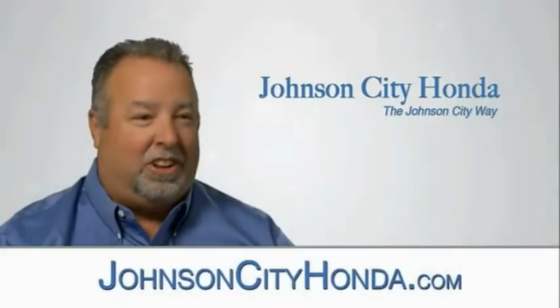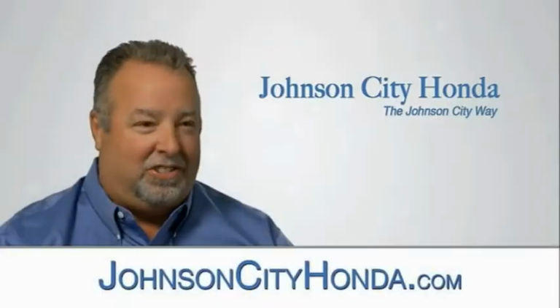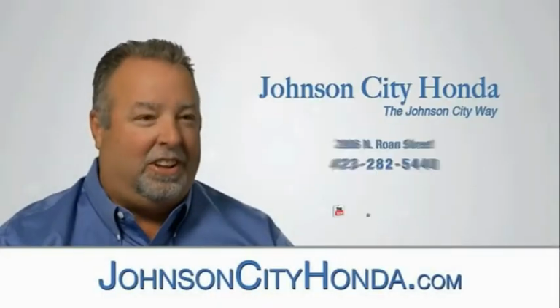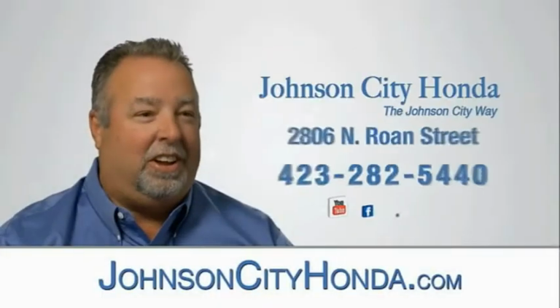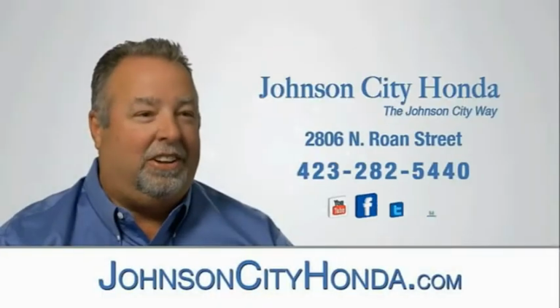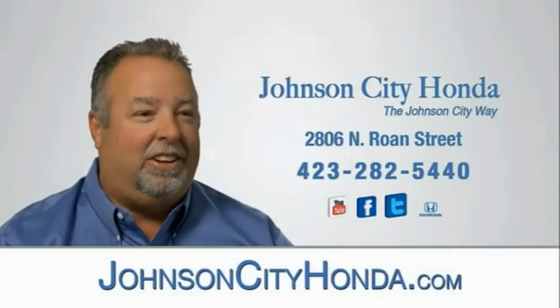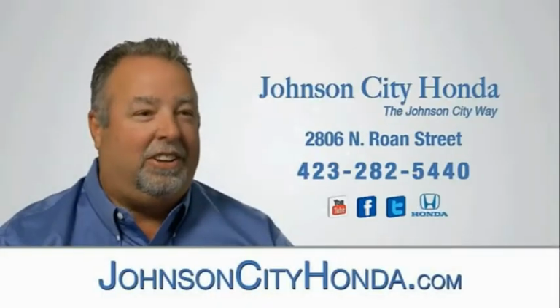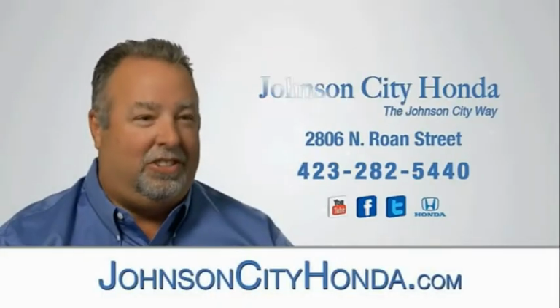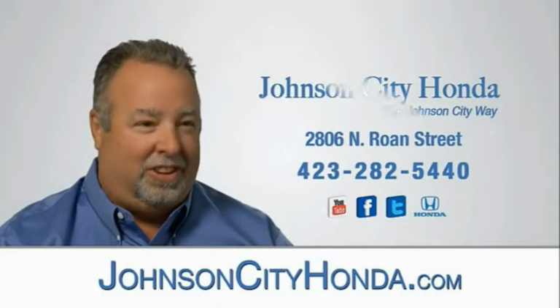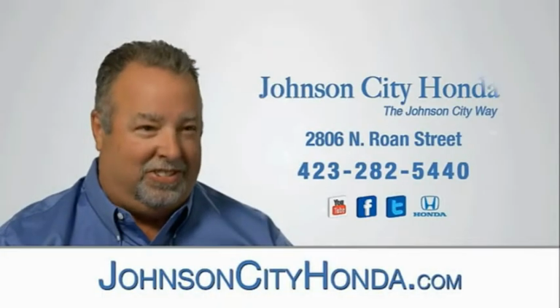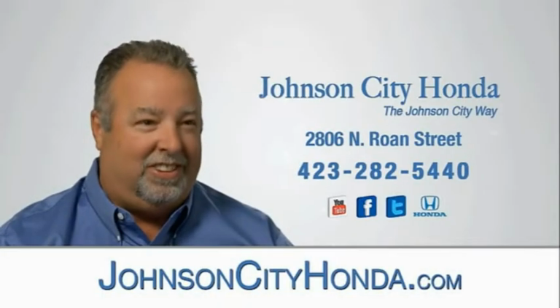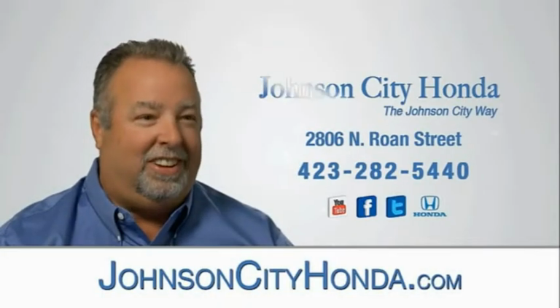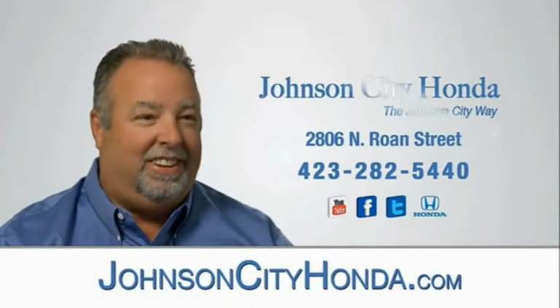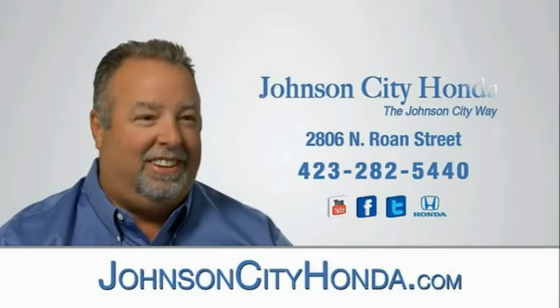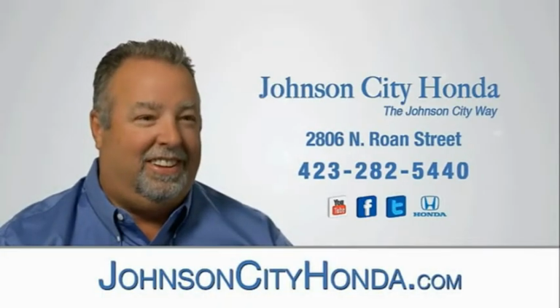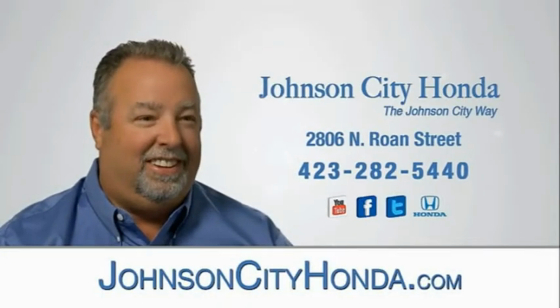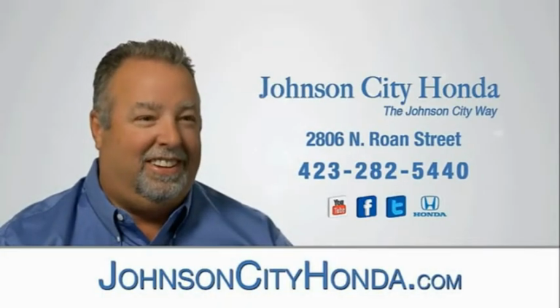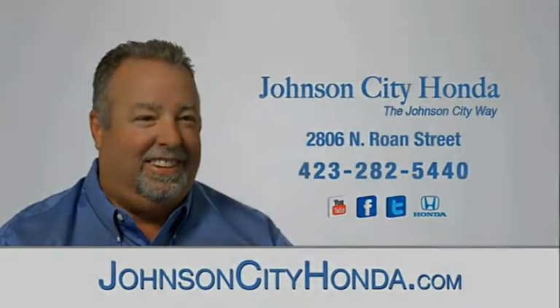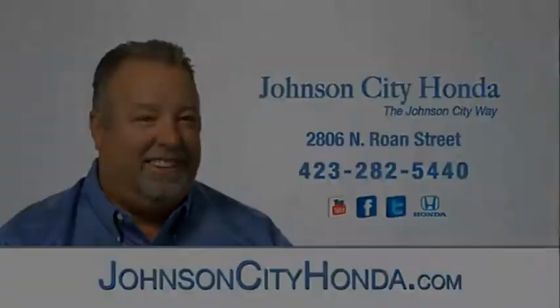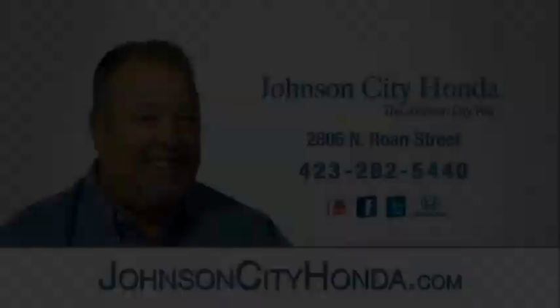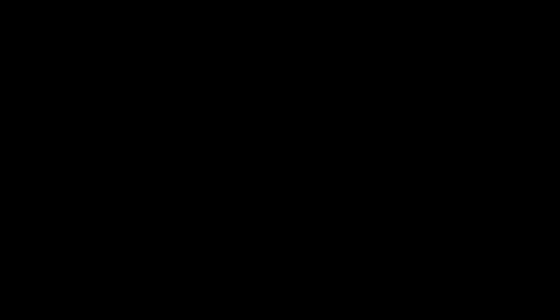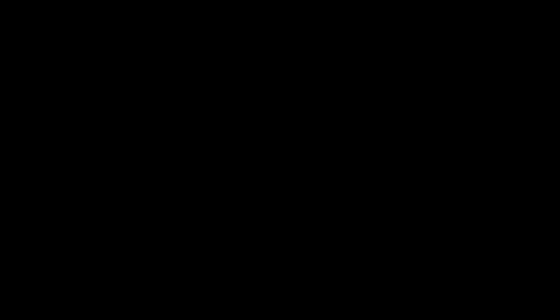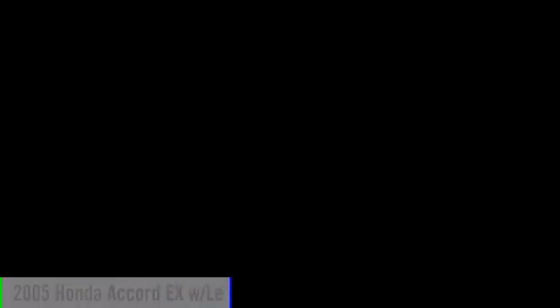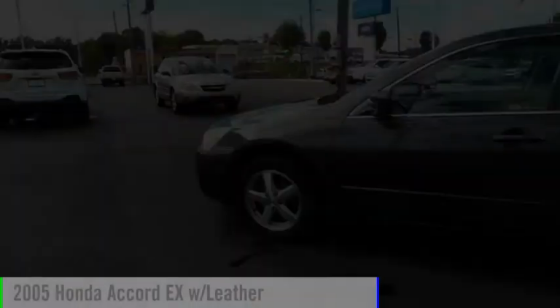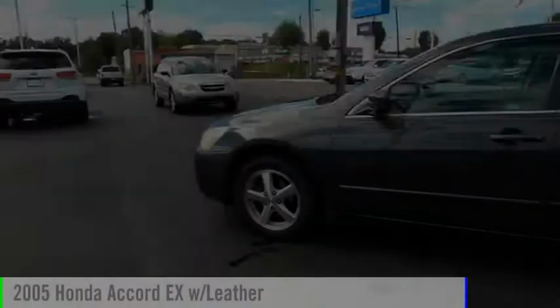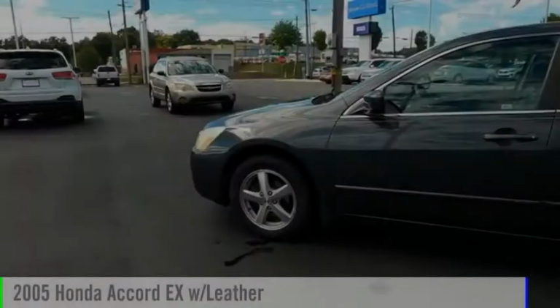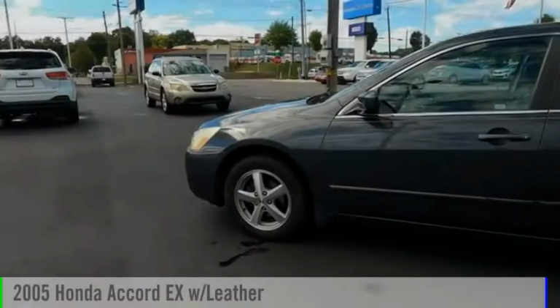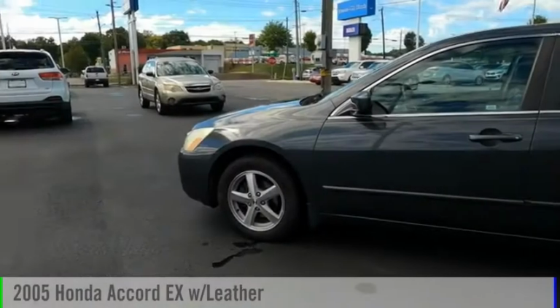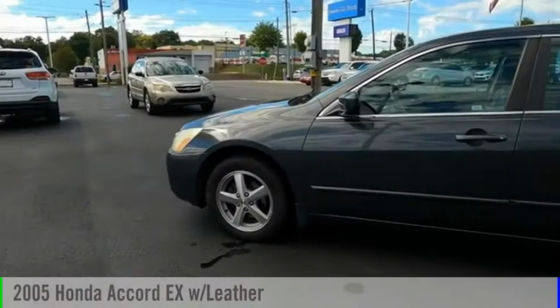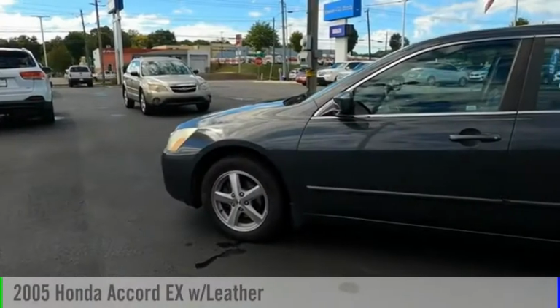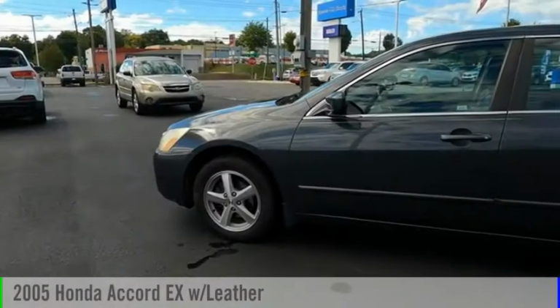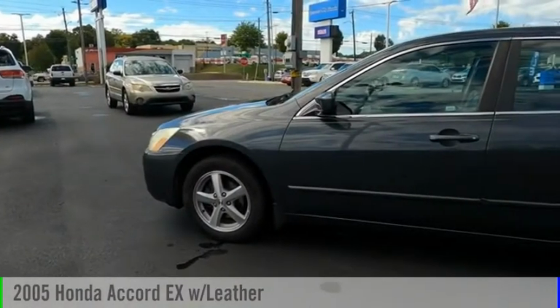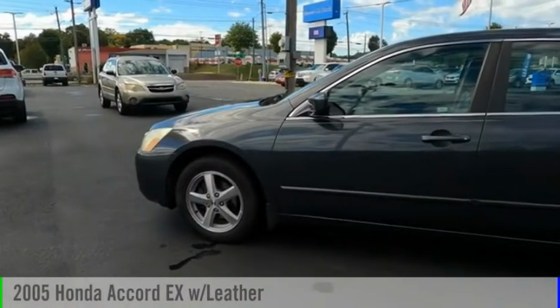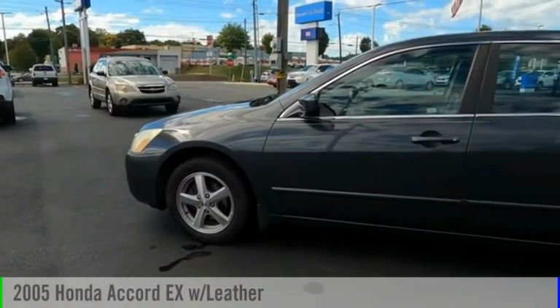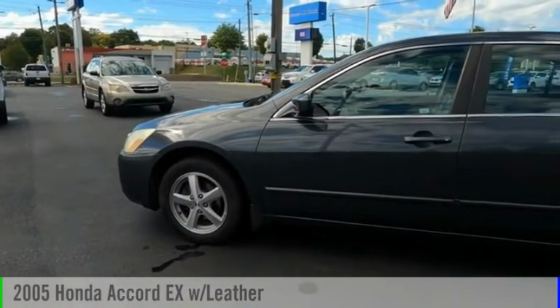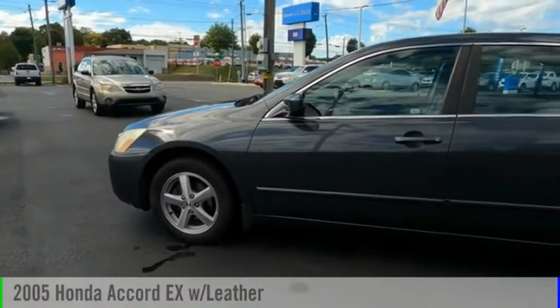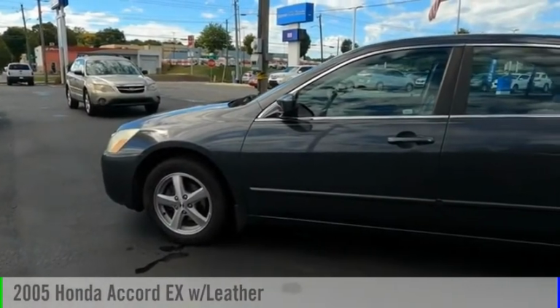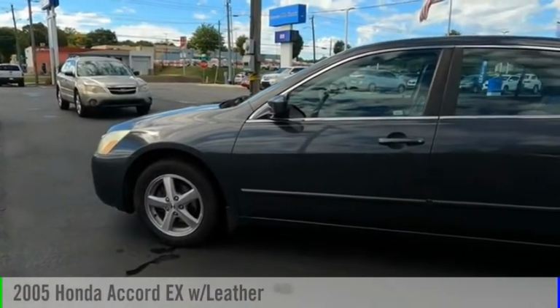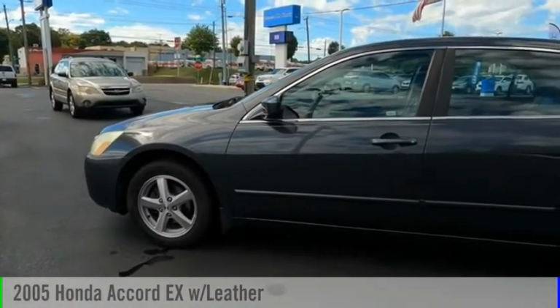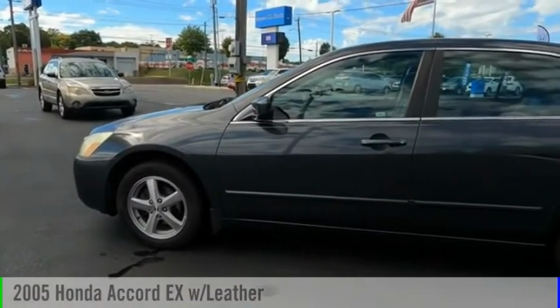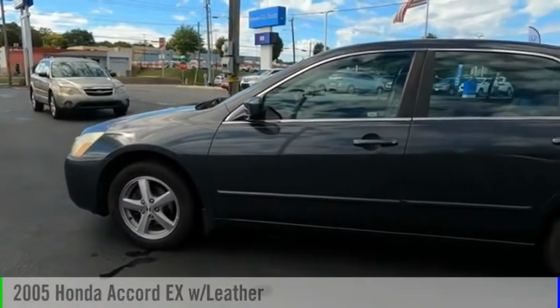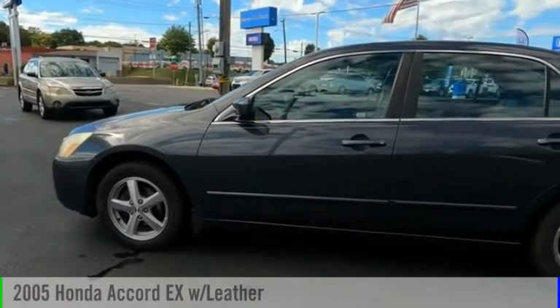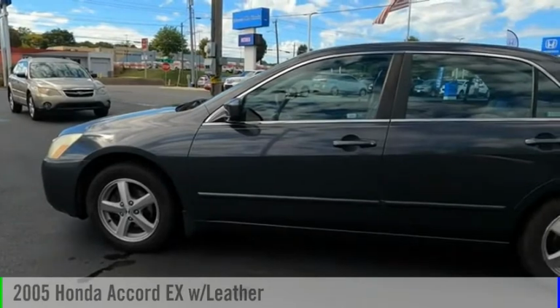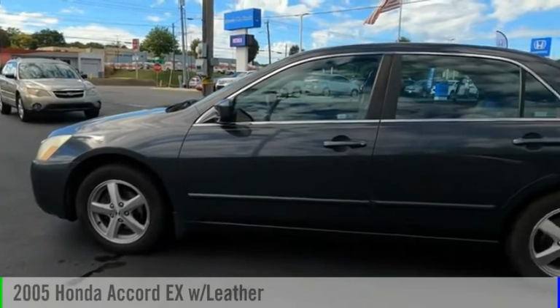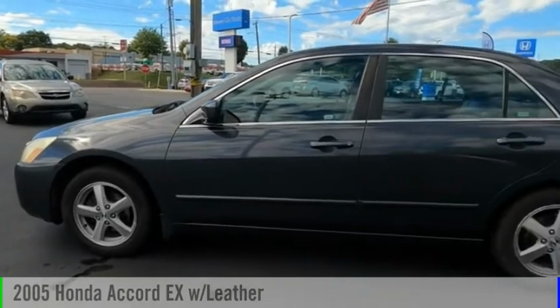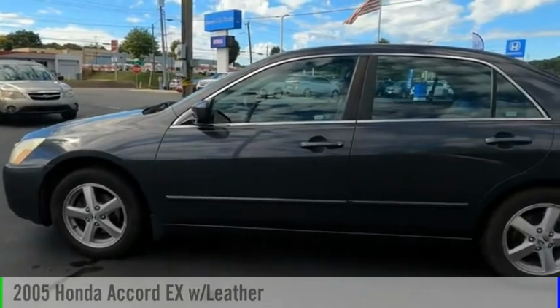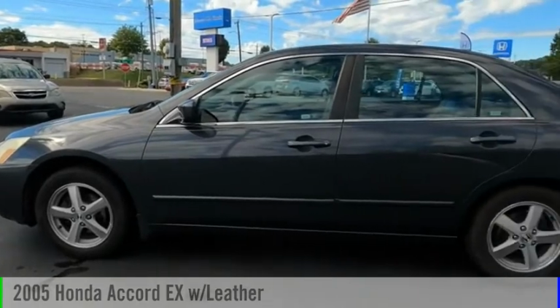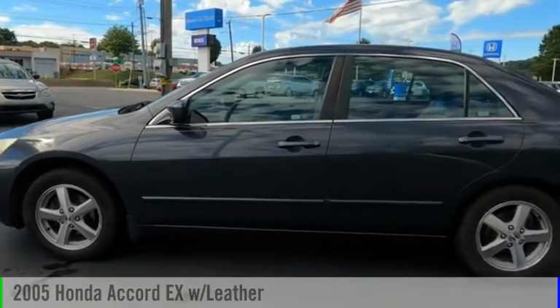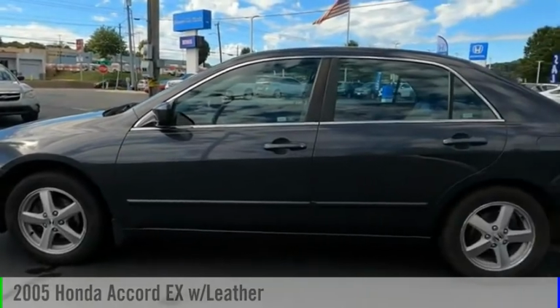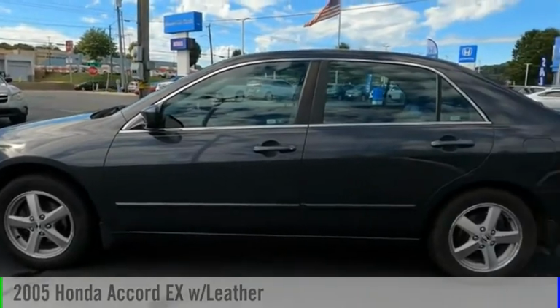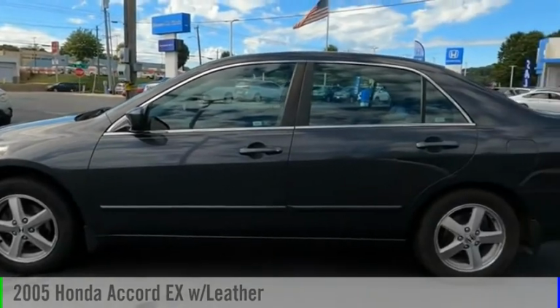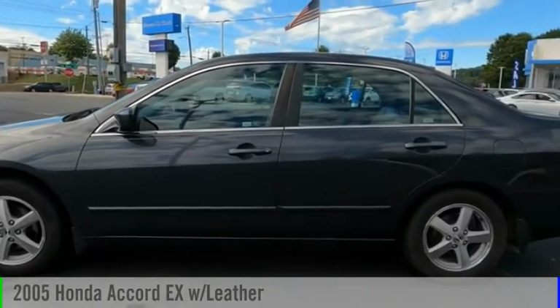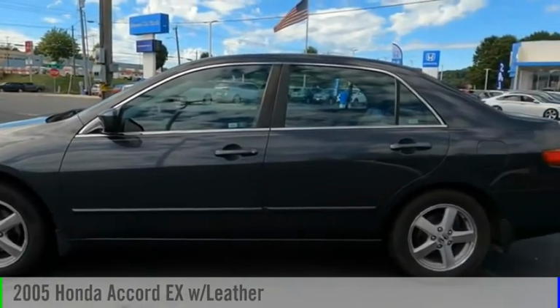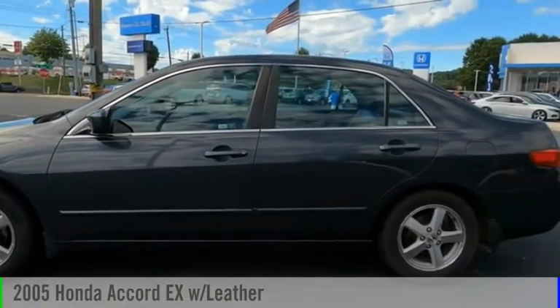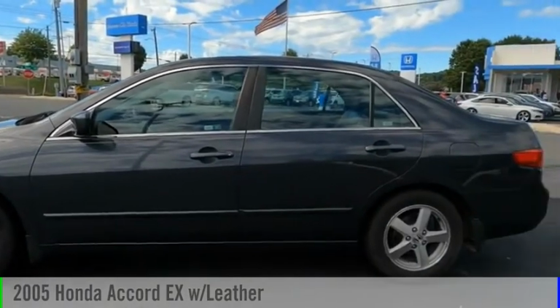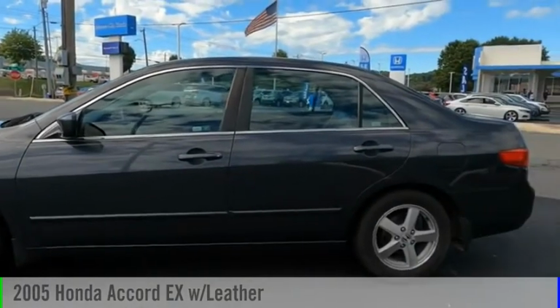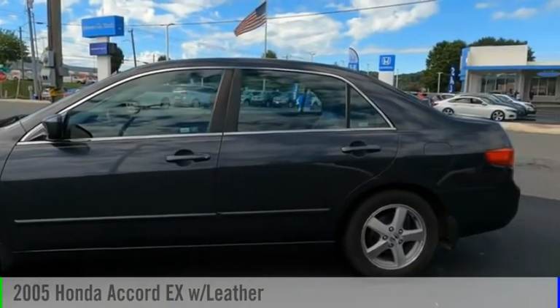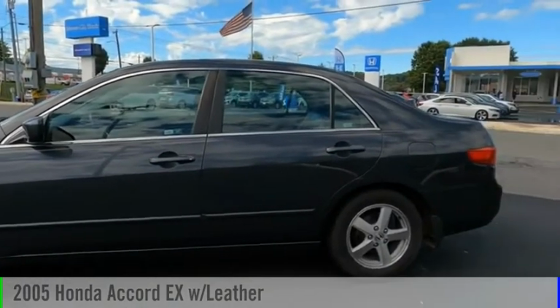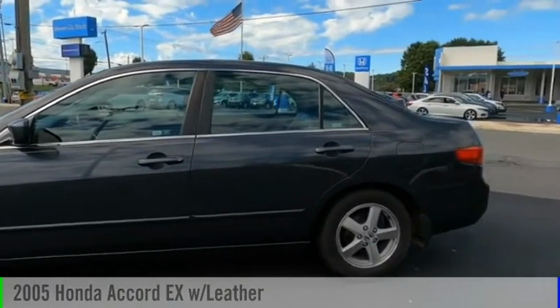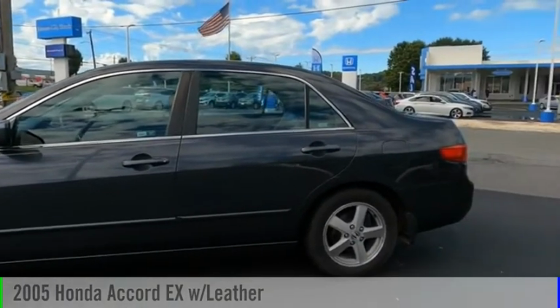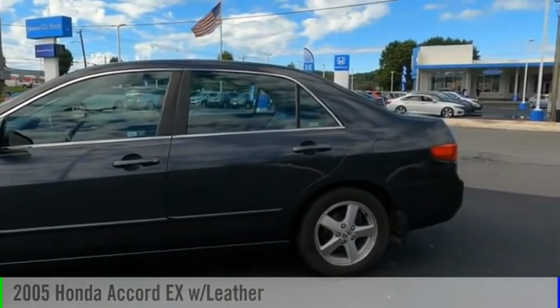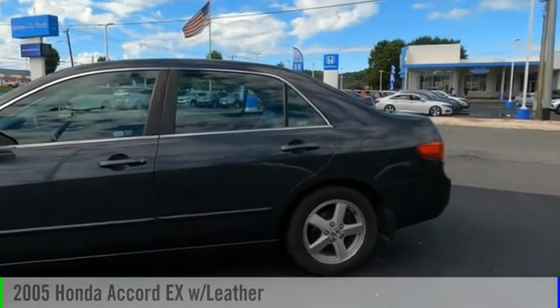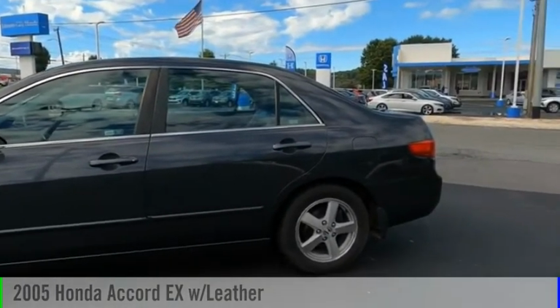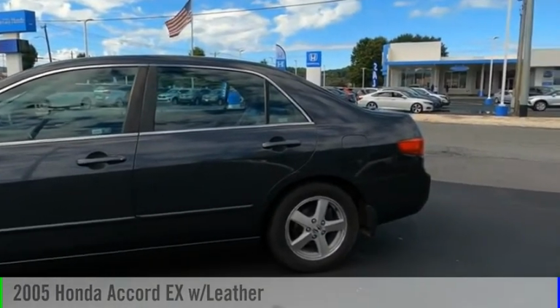Johnson City Honda. Looking for the right vehicle? Check out the 2005 Accord.